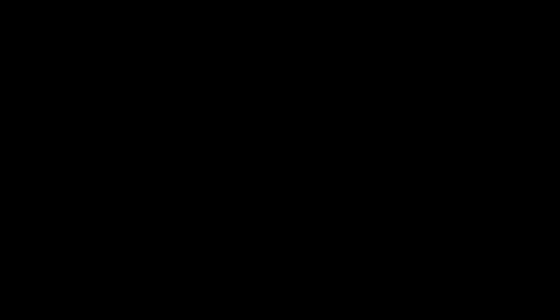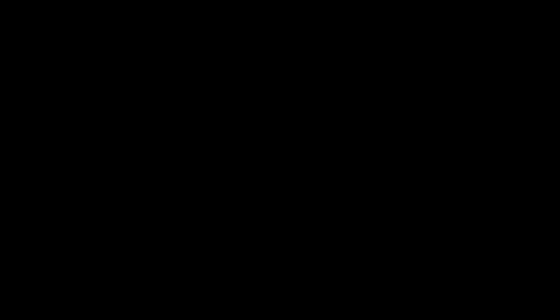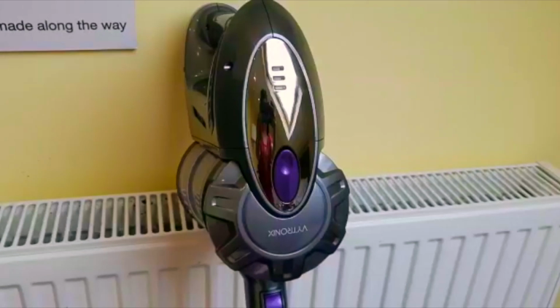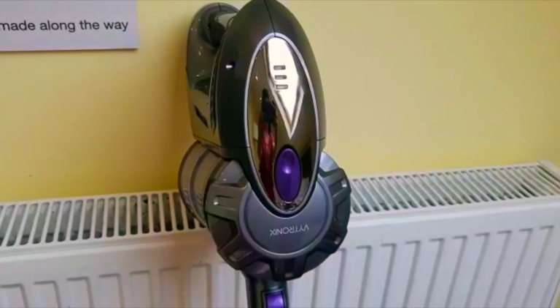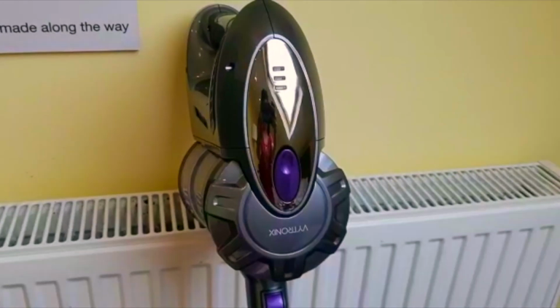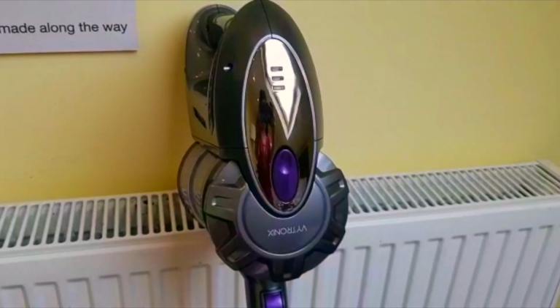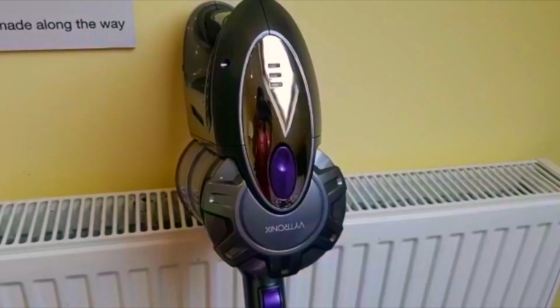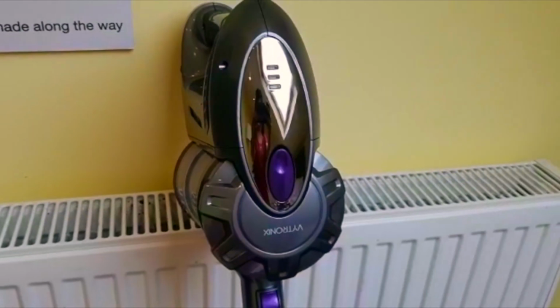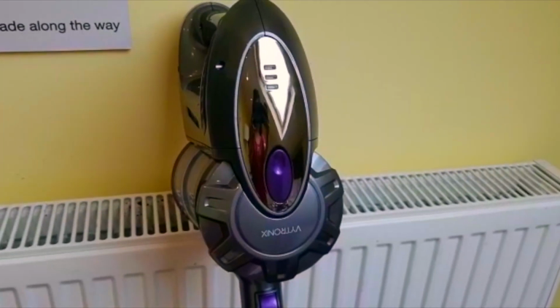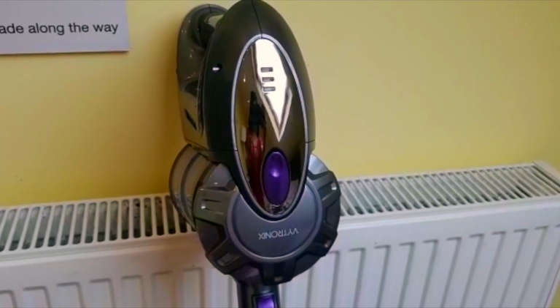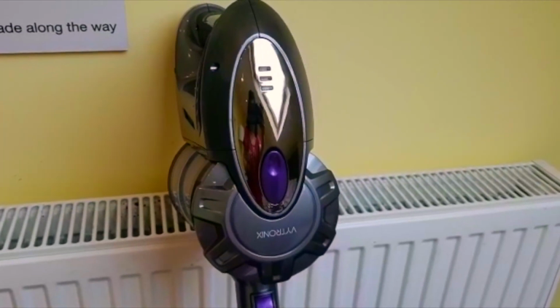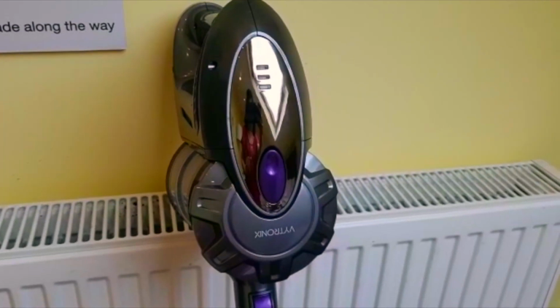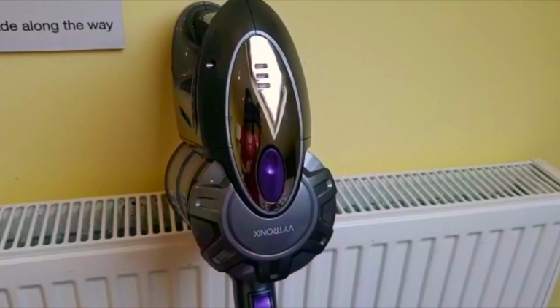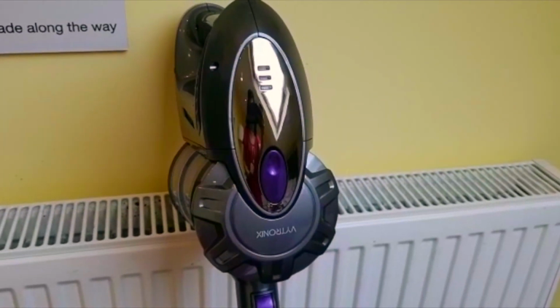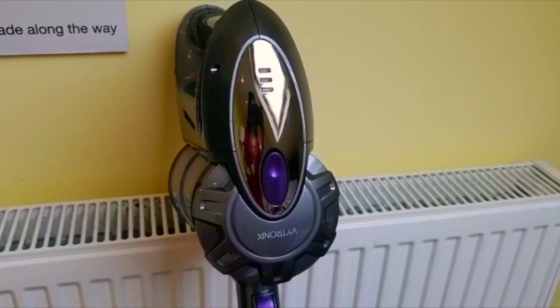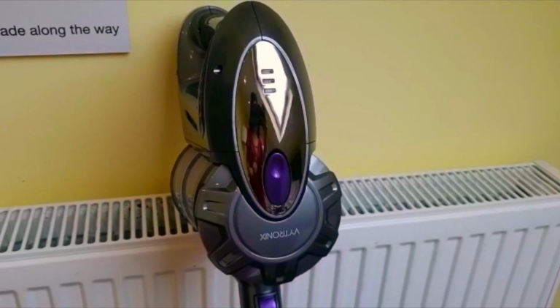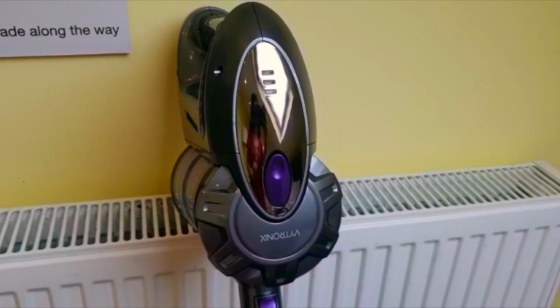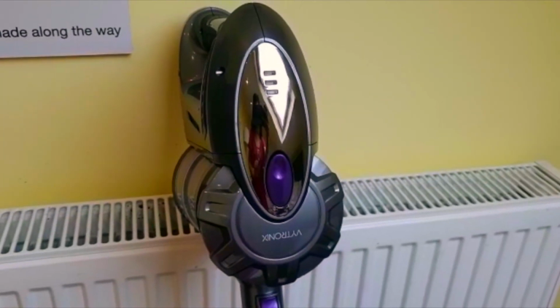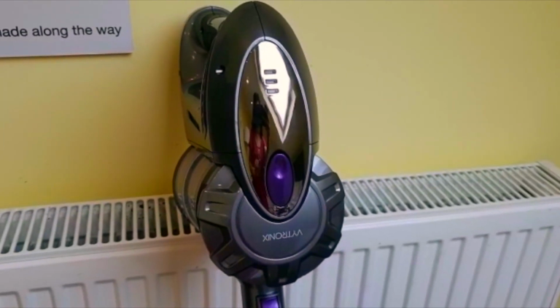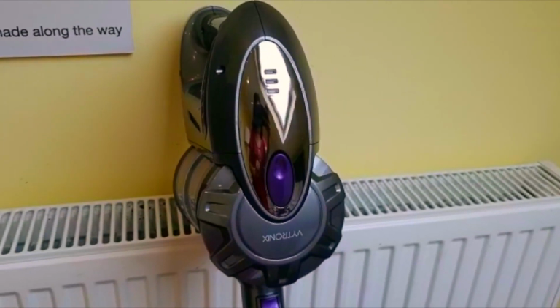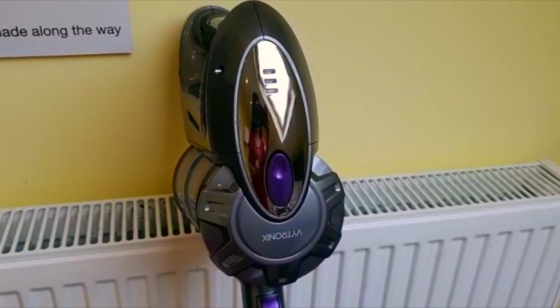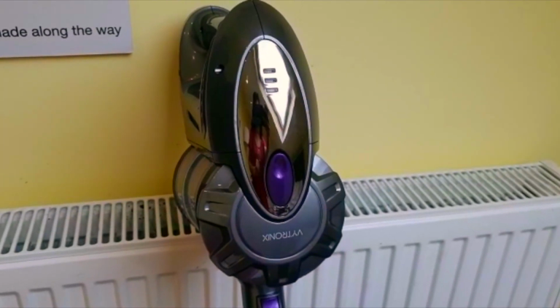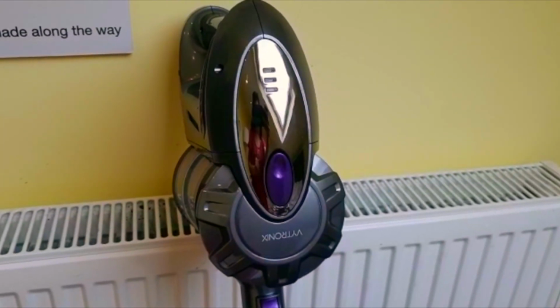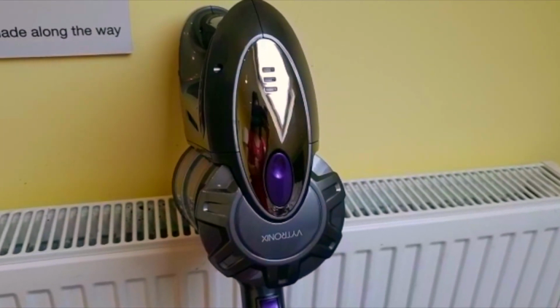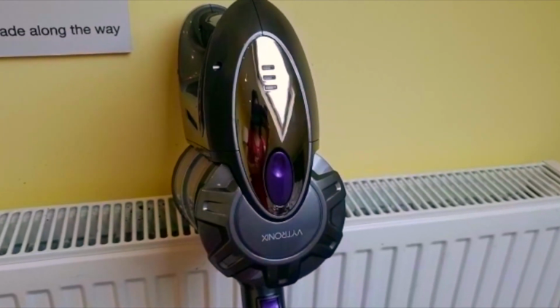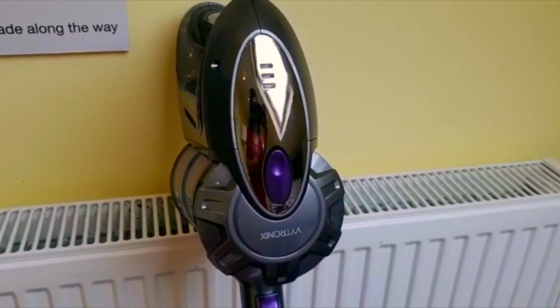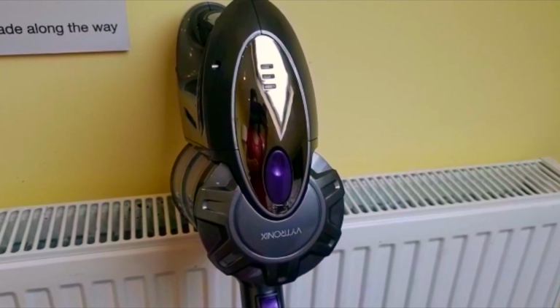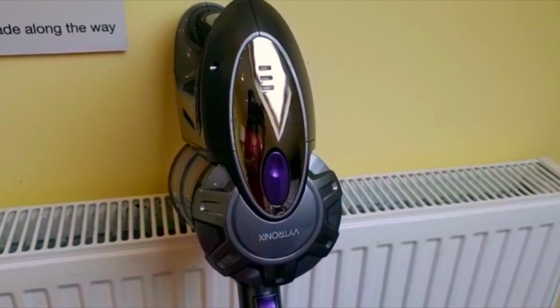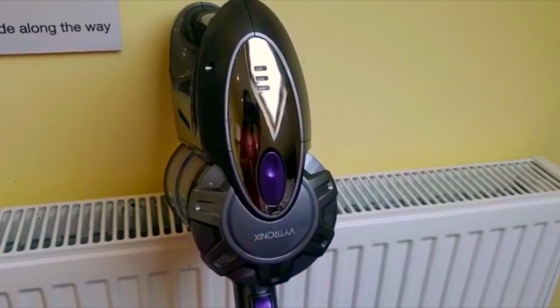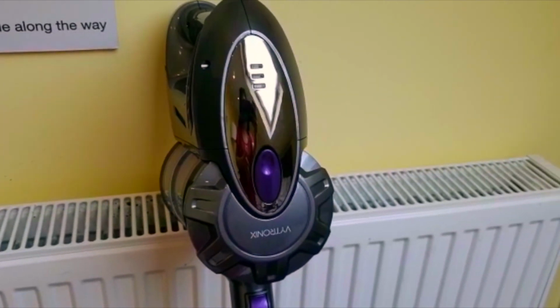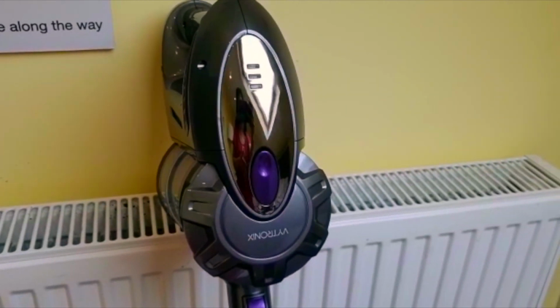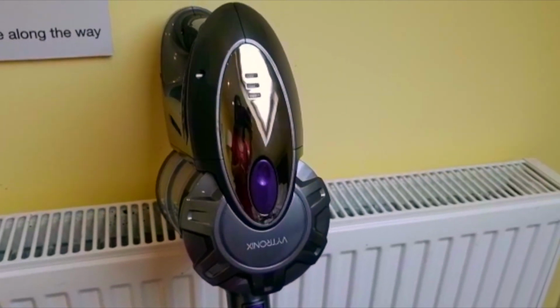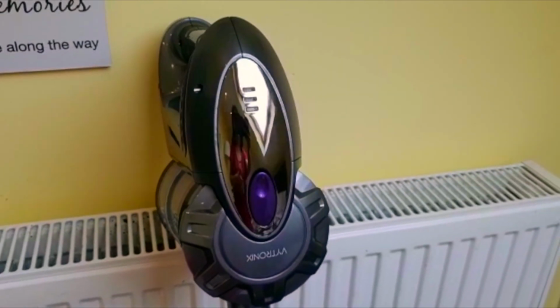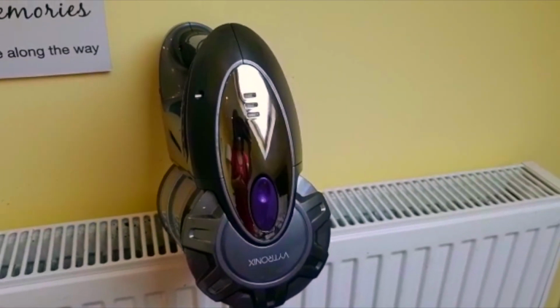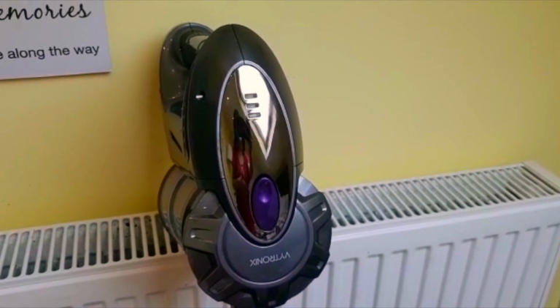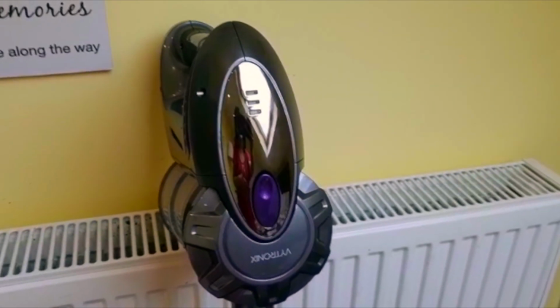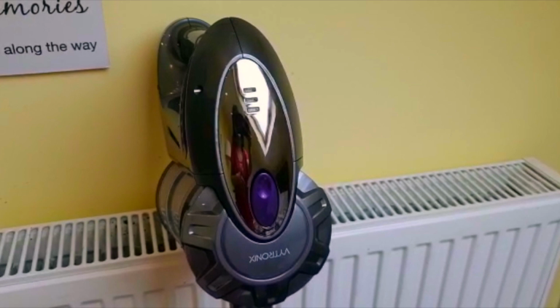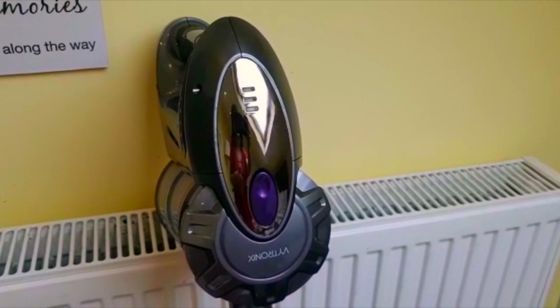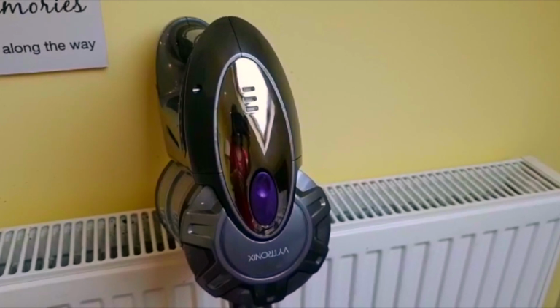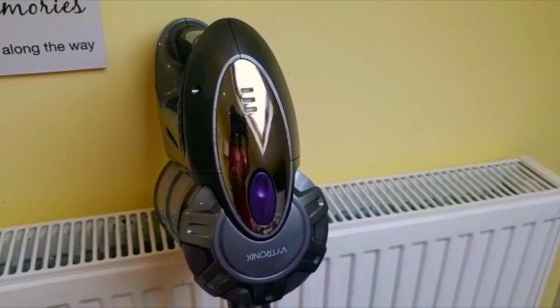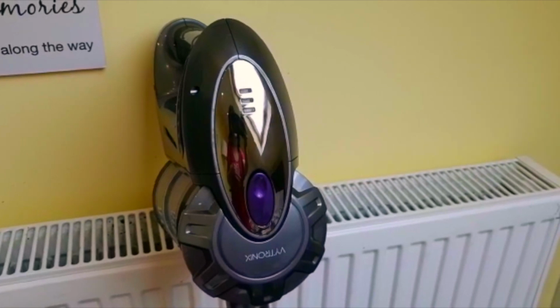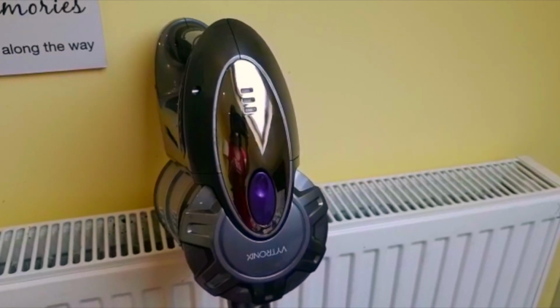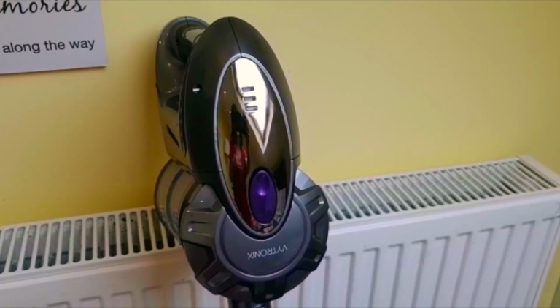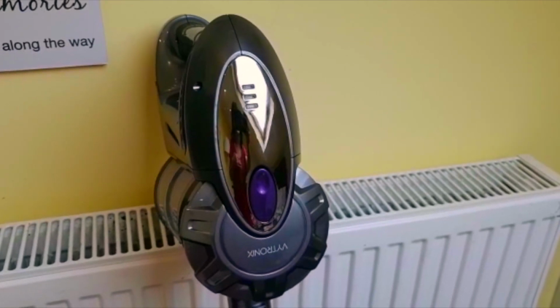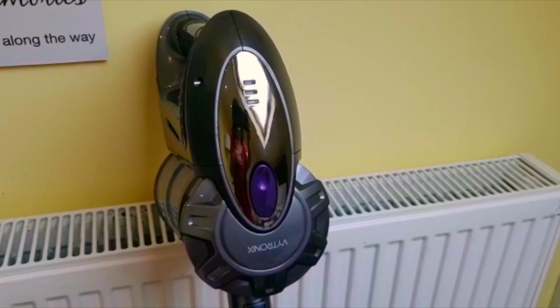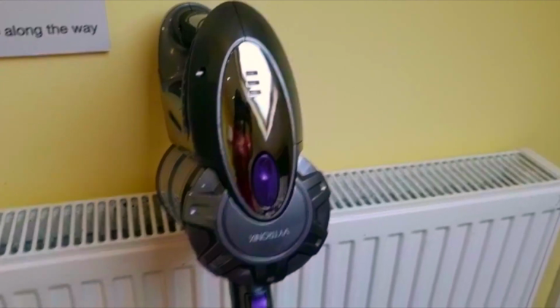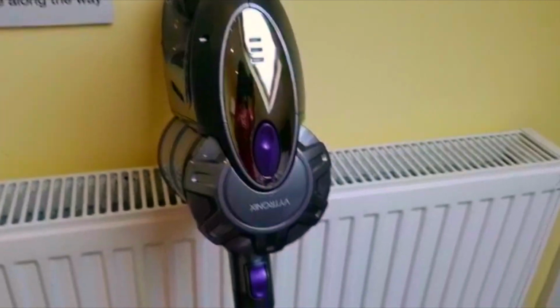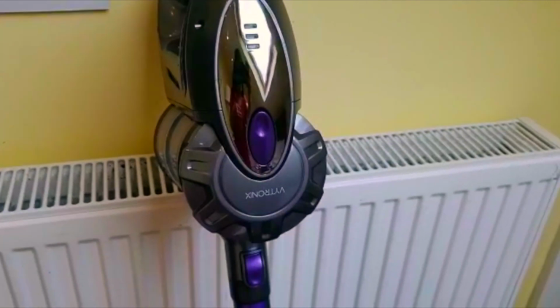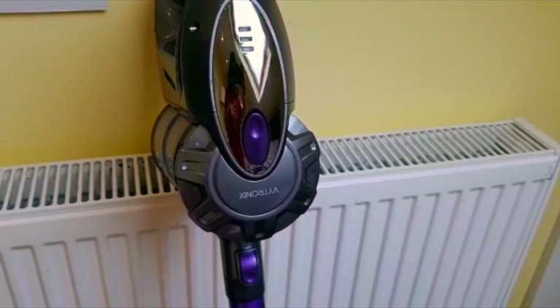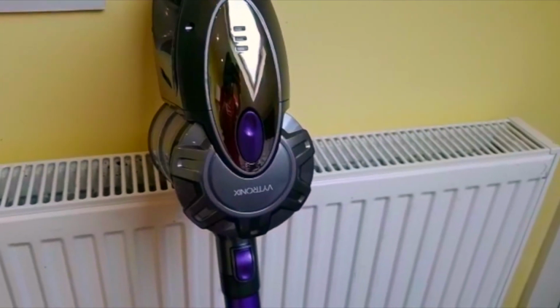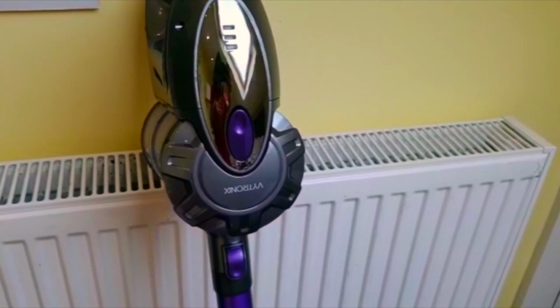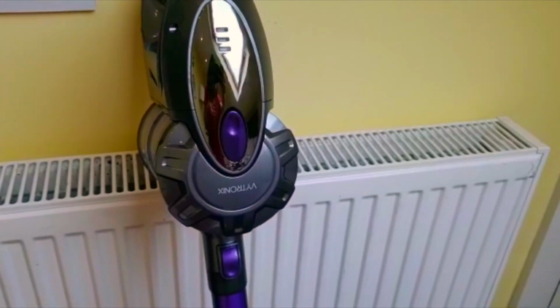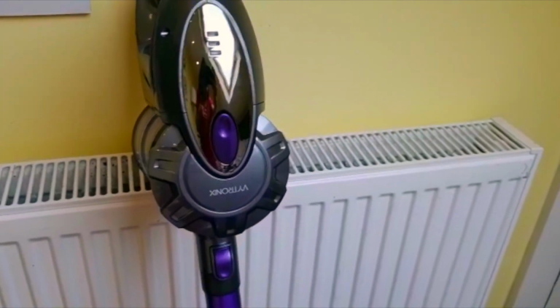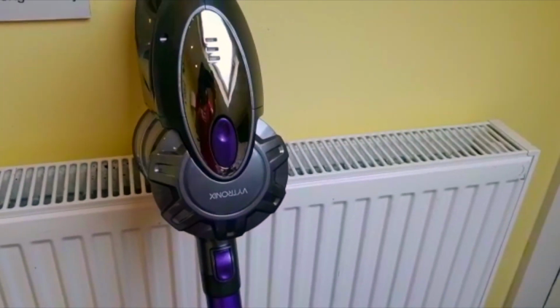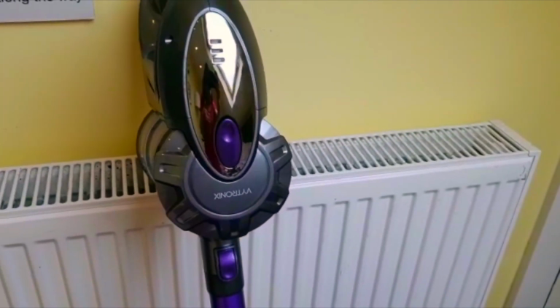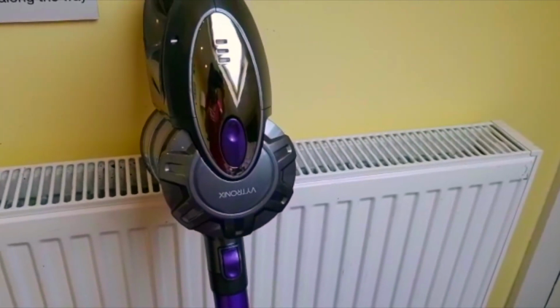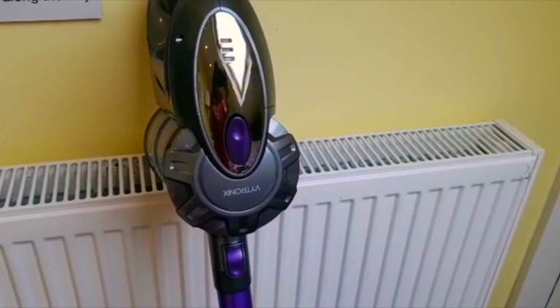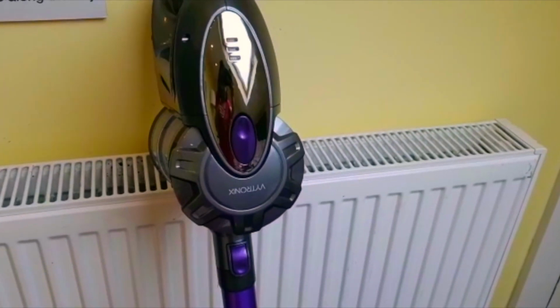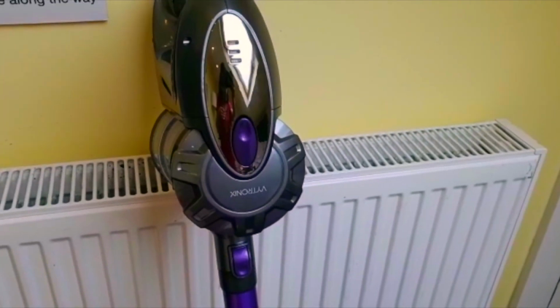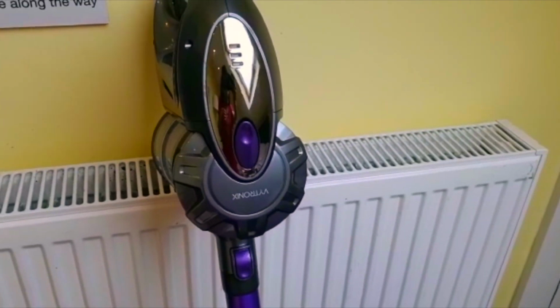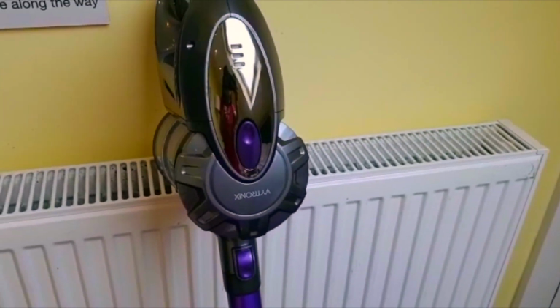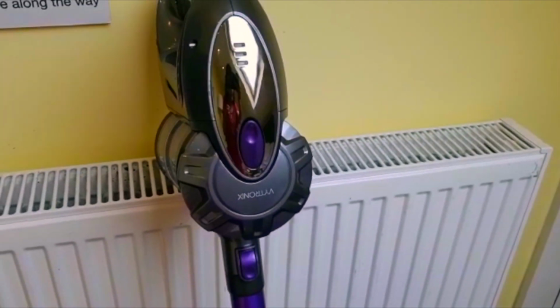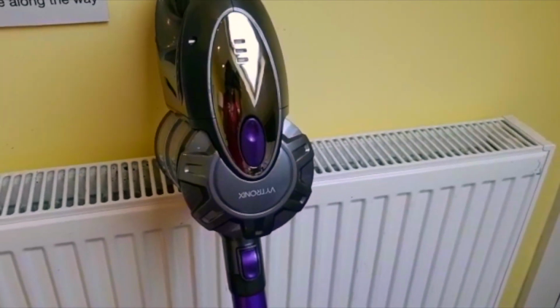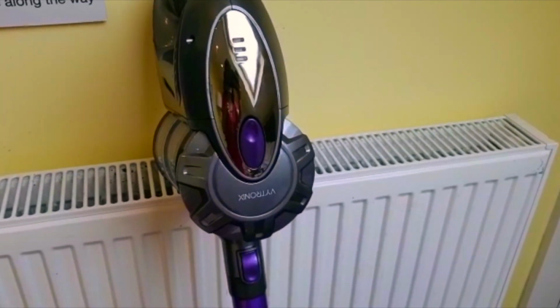Hi guys, we are back again. Today, we are going to be reviewing the VYtronics BCS-01.